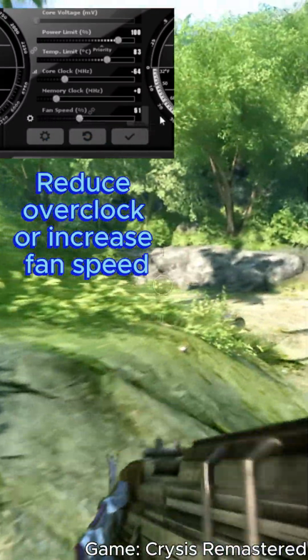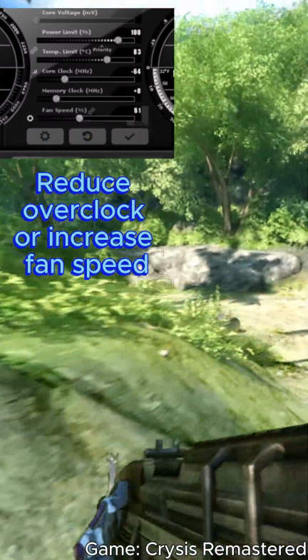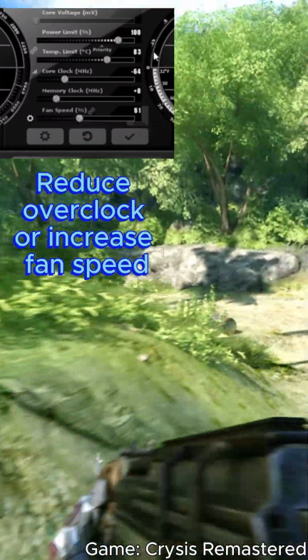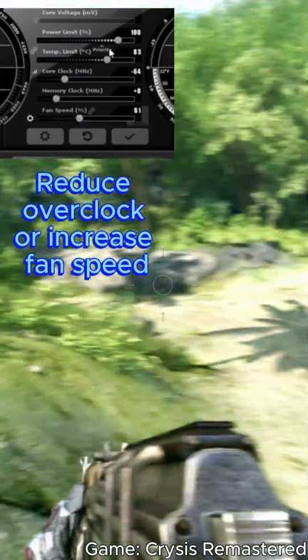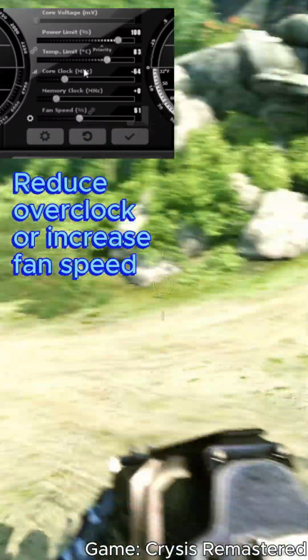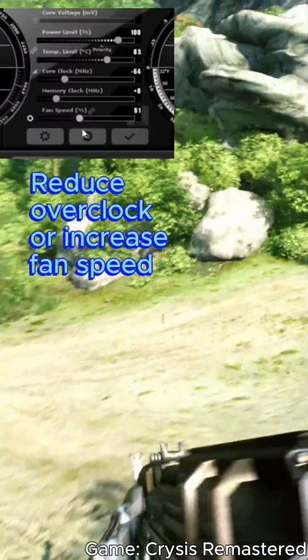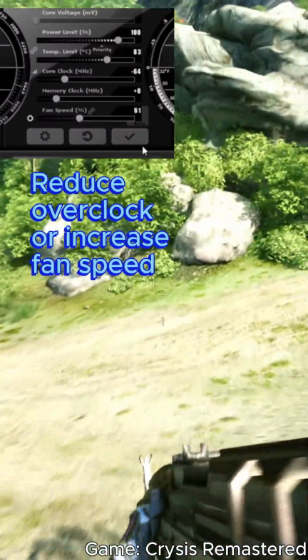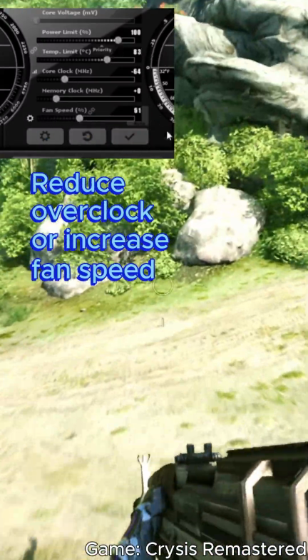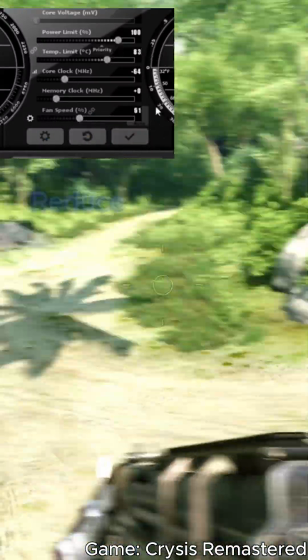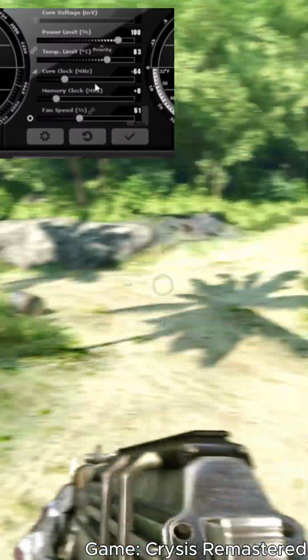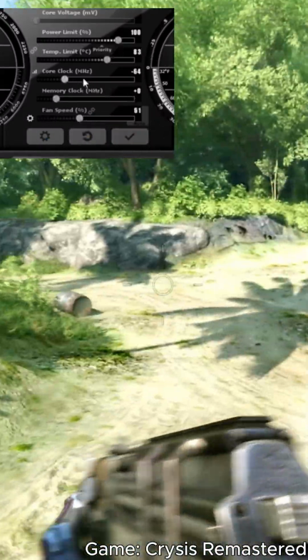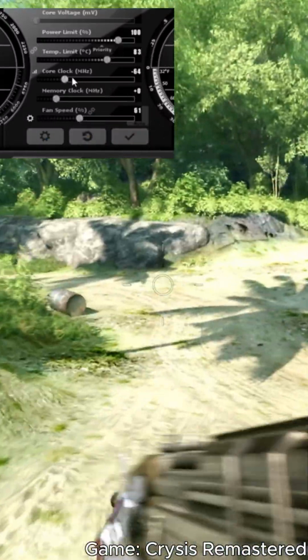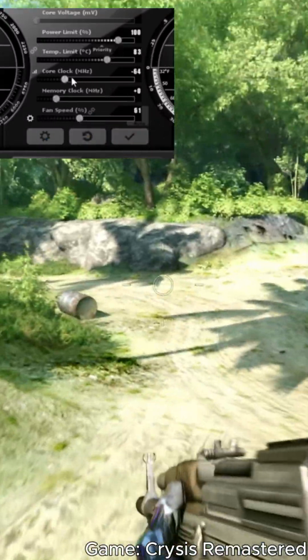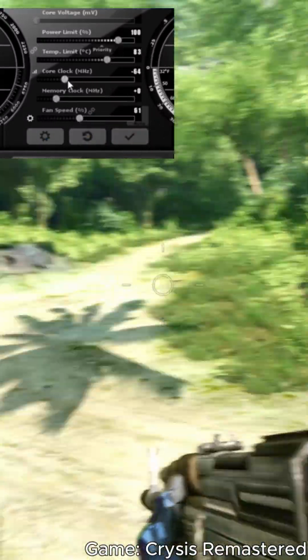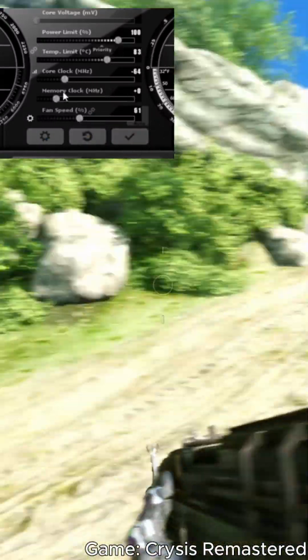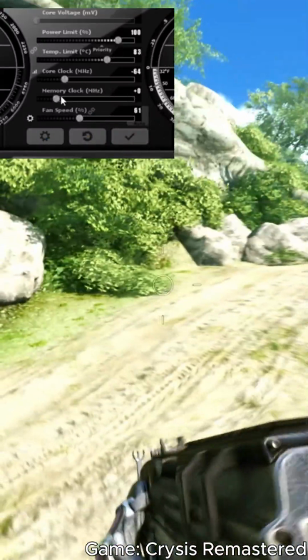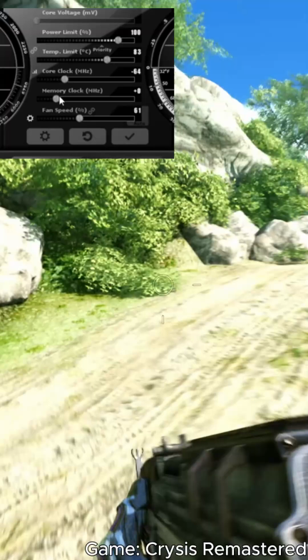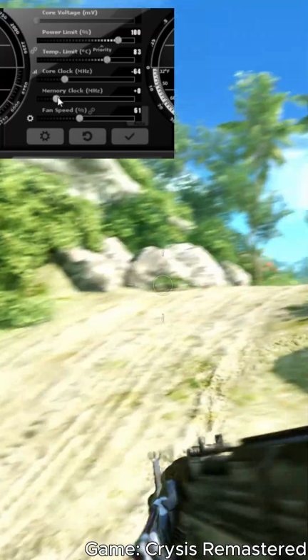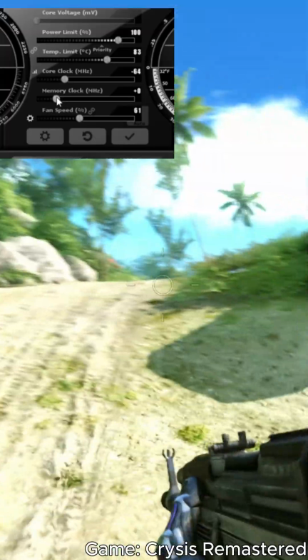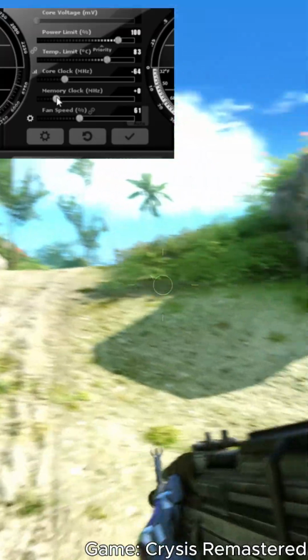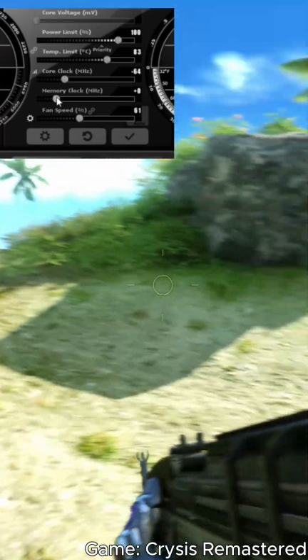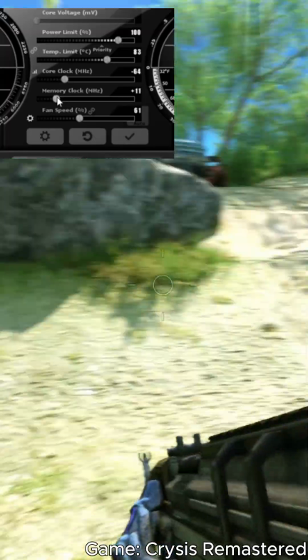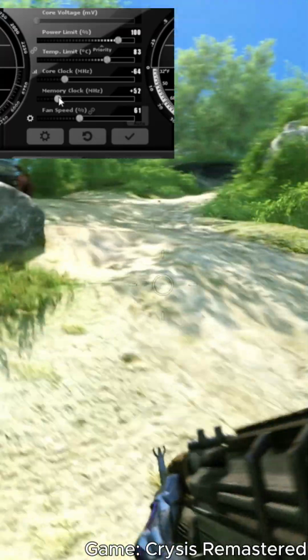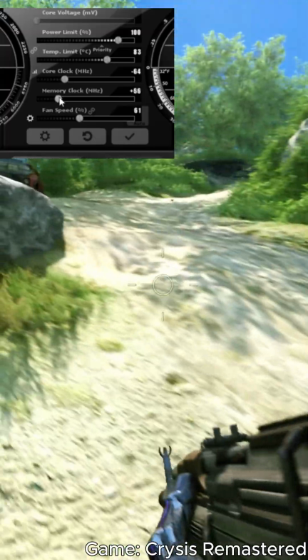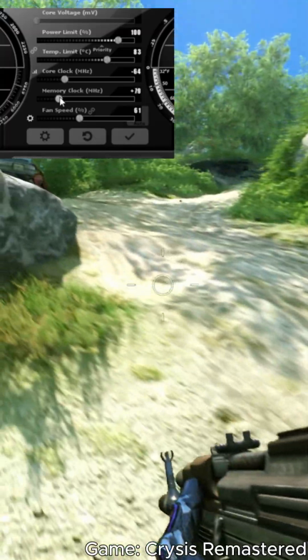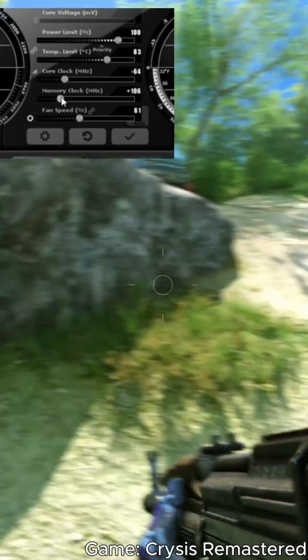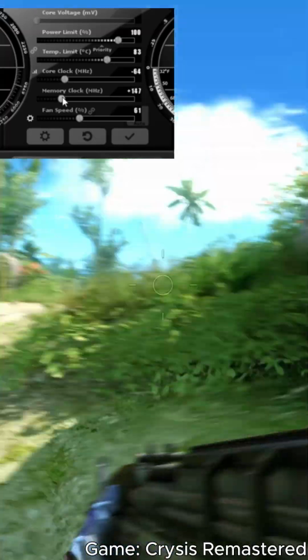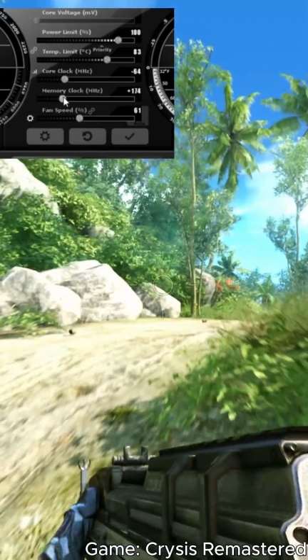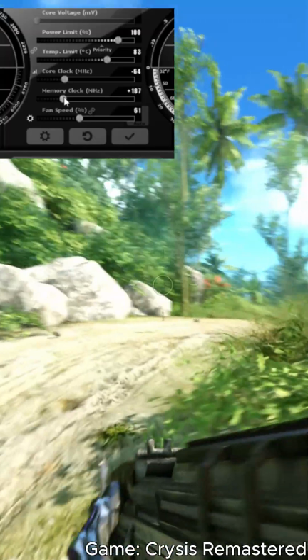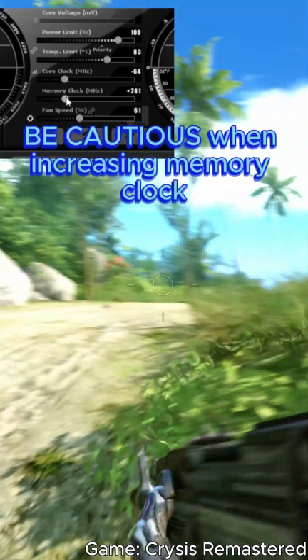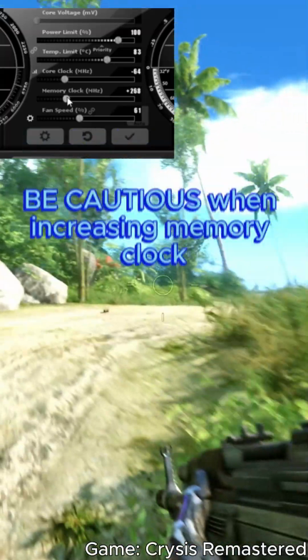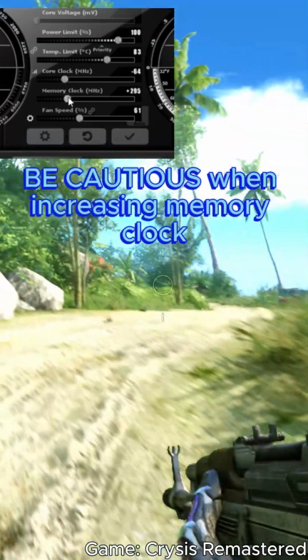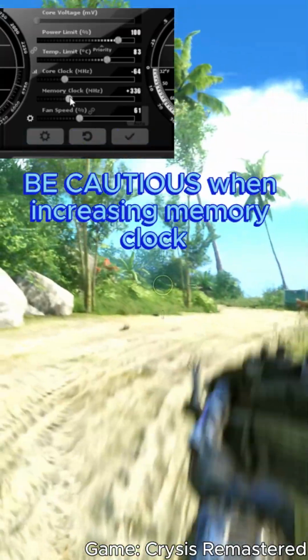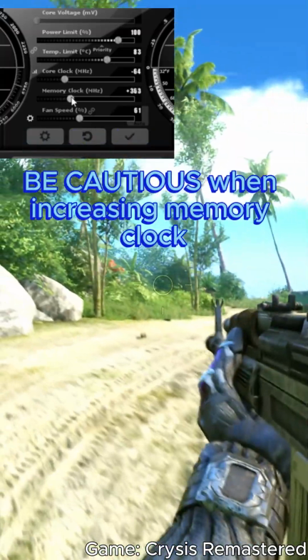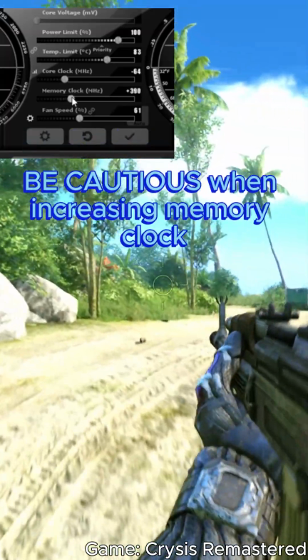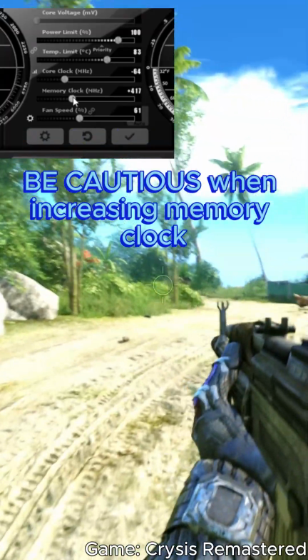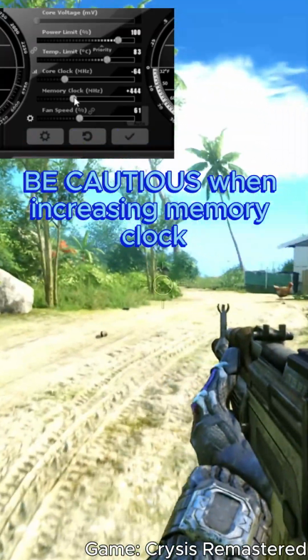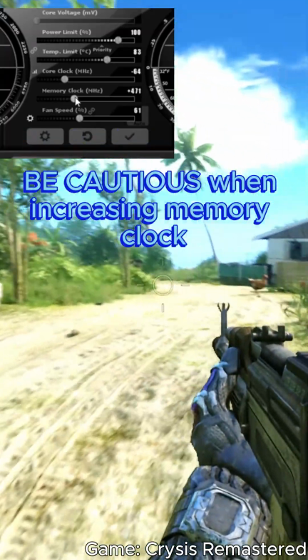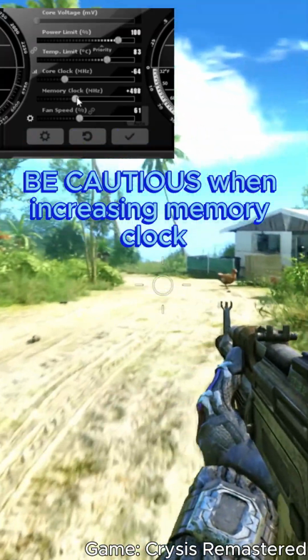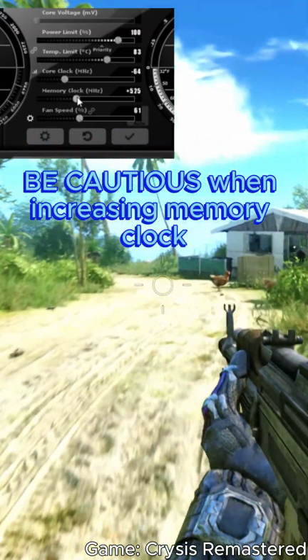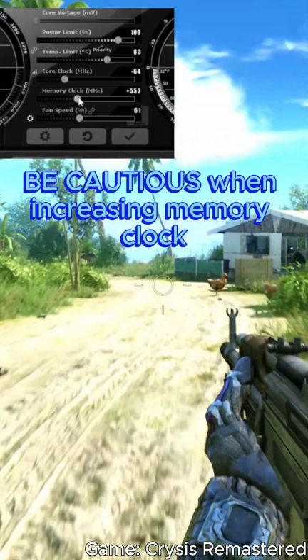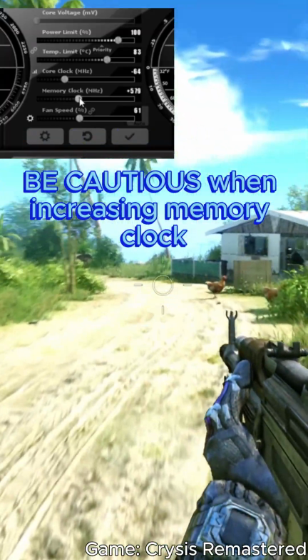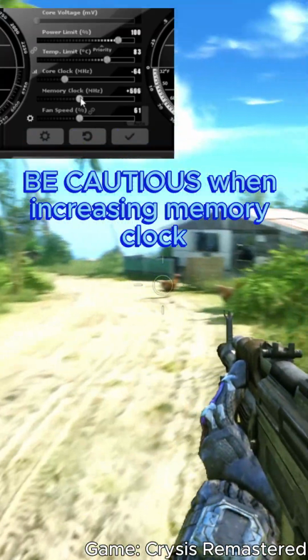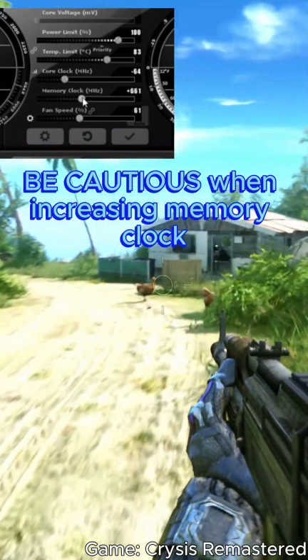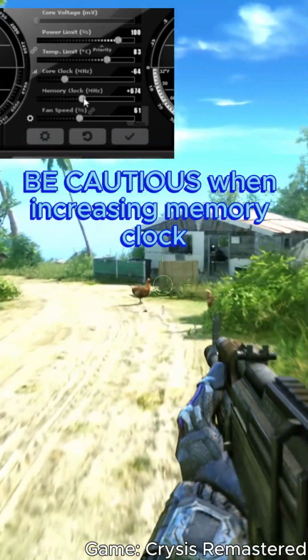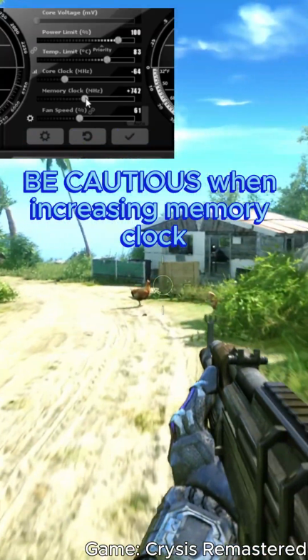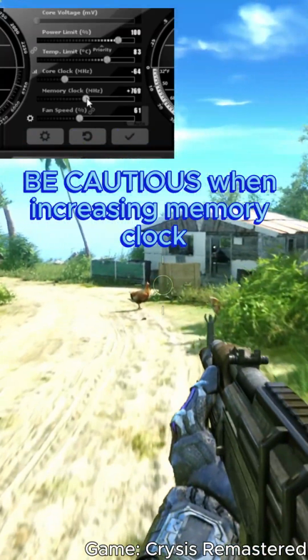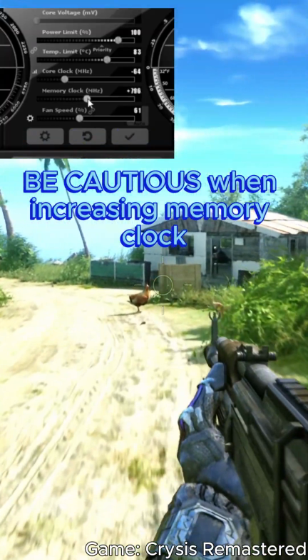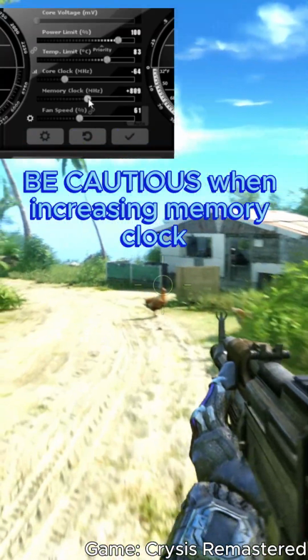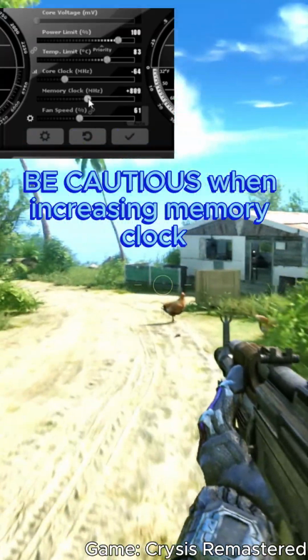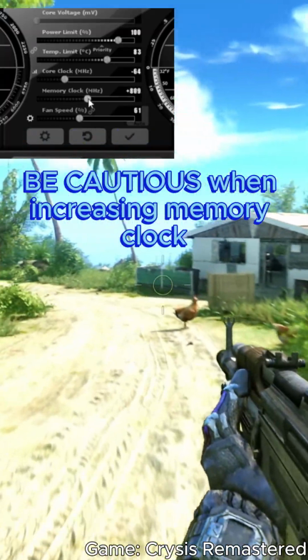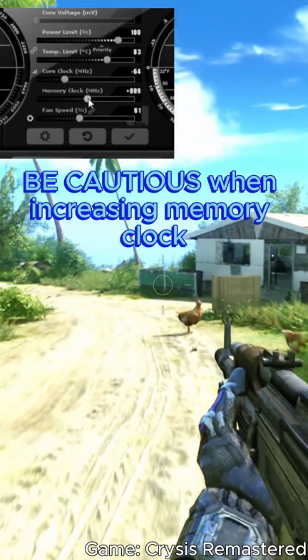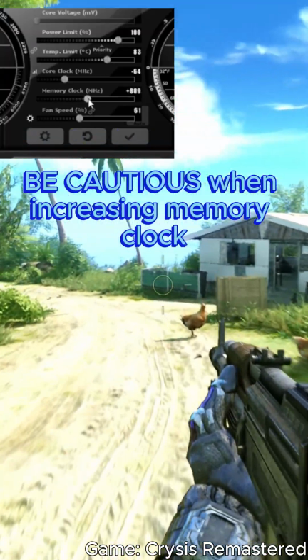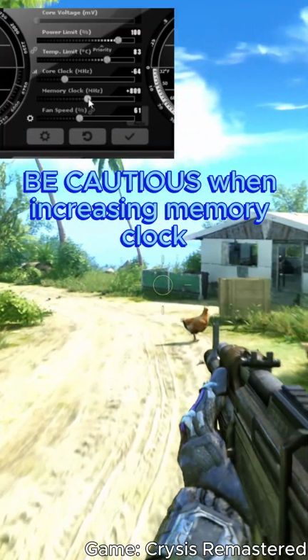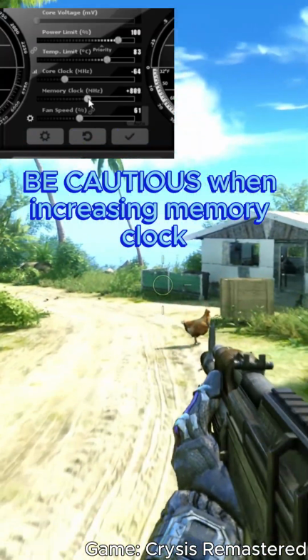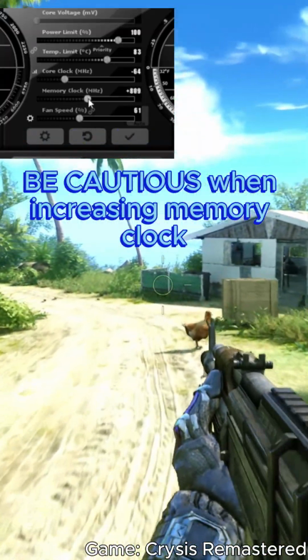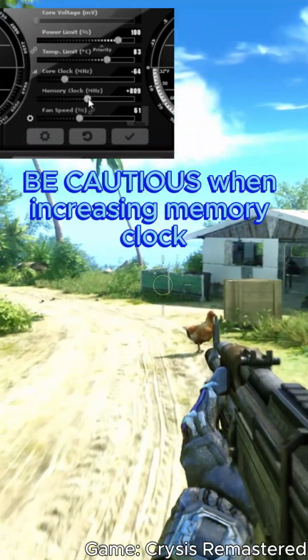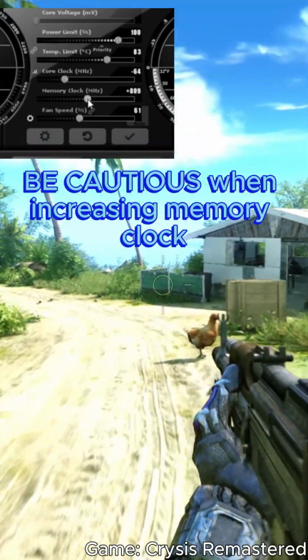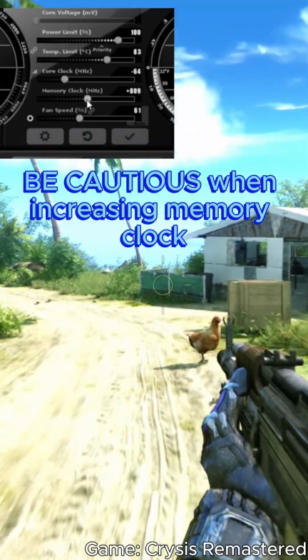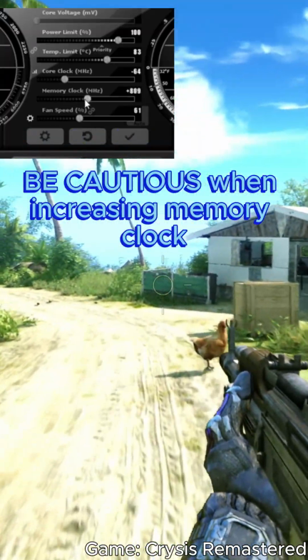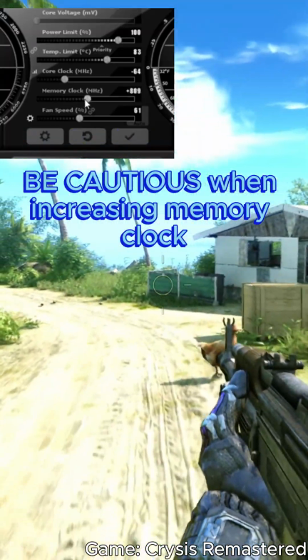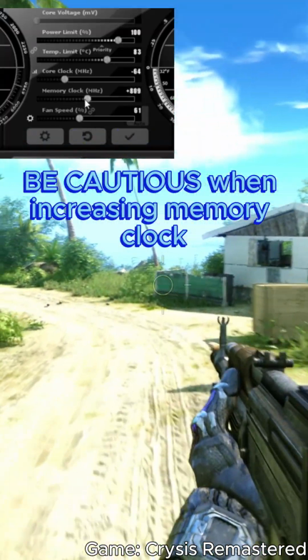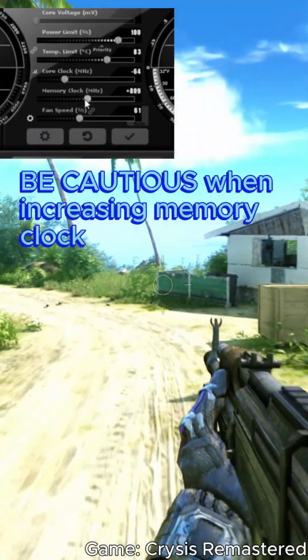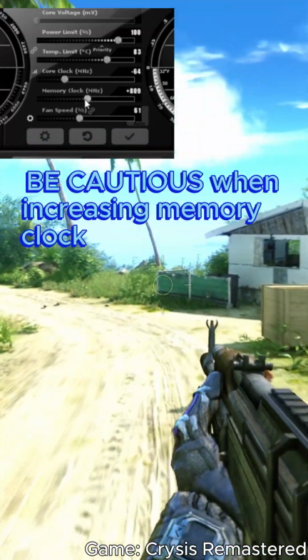Similarly, you can overclock the memory clock of your GPU, but be cautious as this can sometimes lead to instability faster than core clock overclocking.